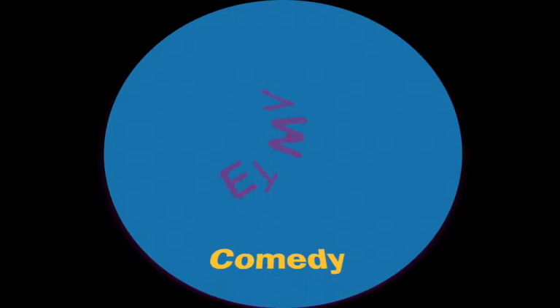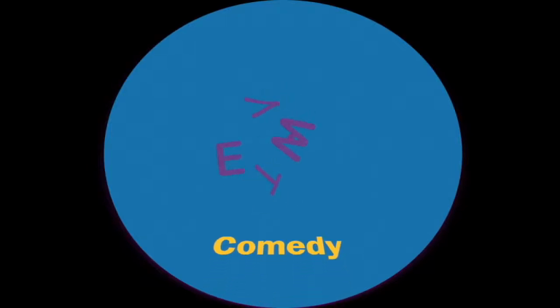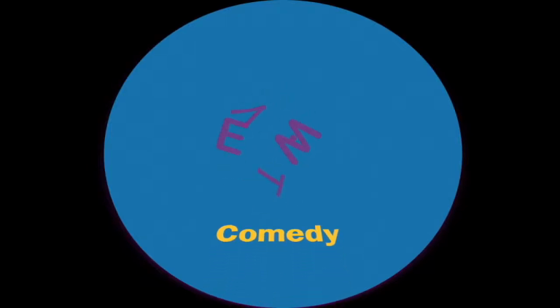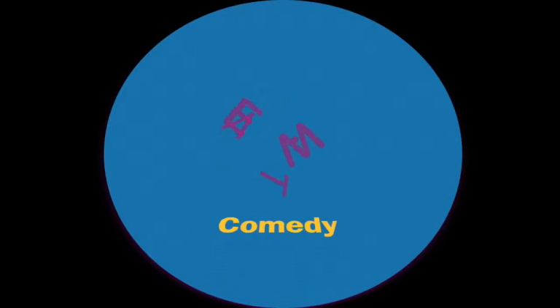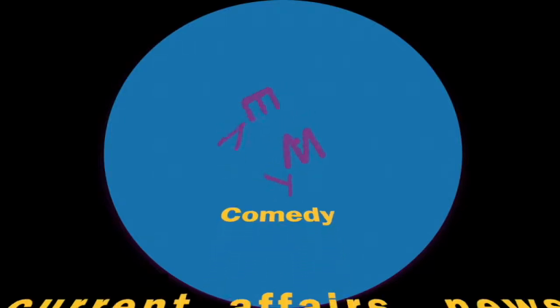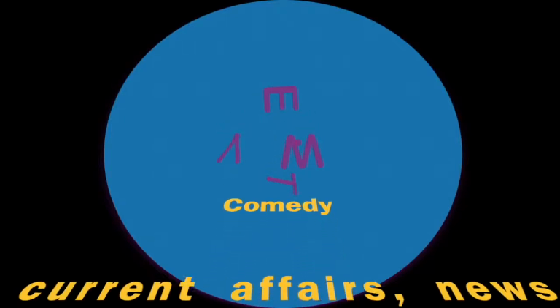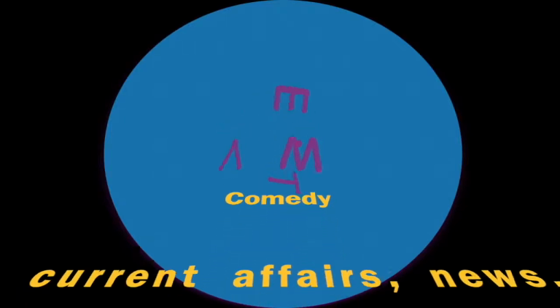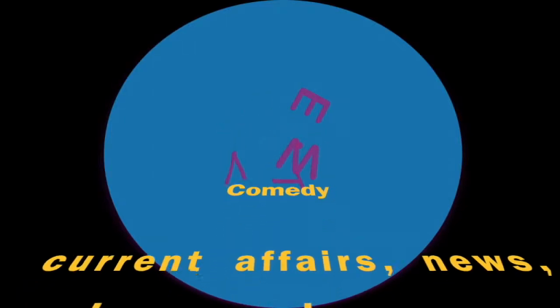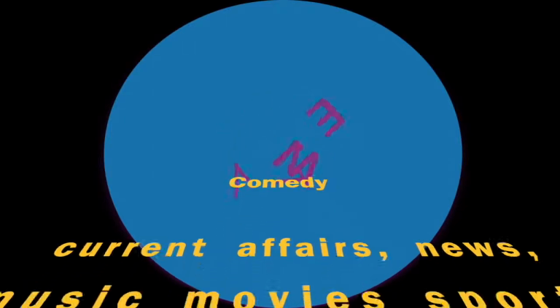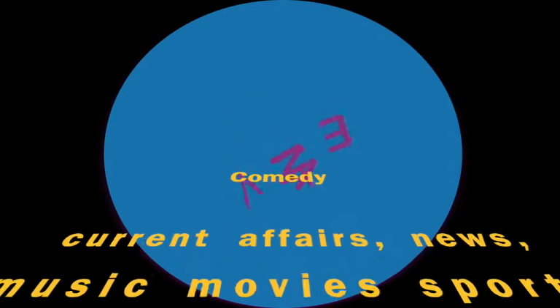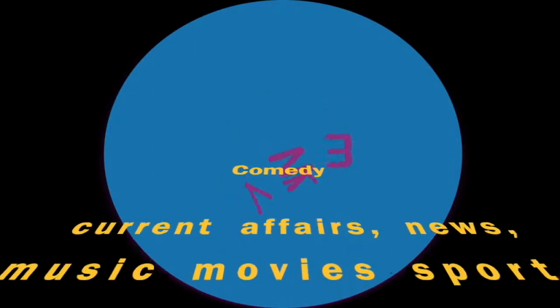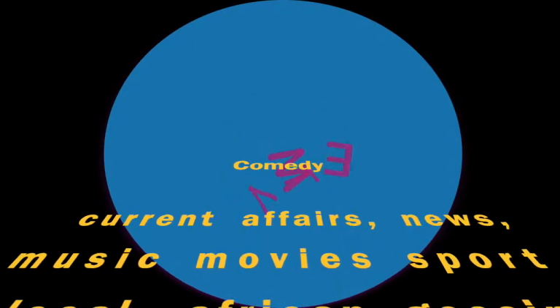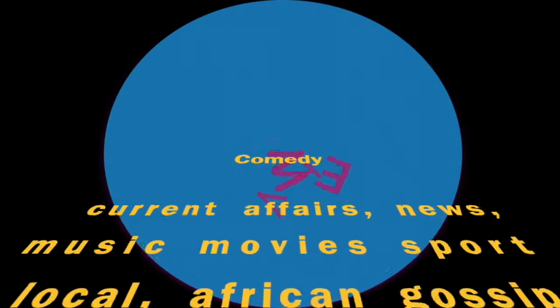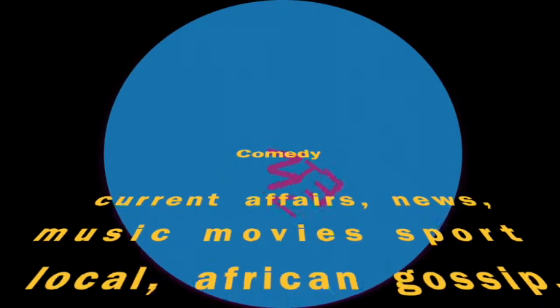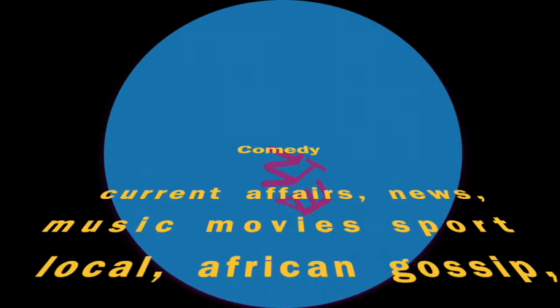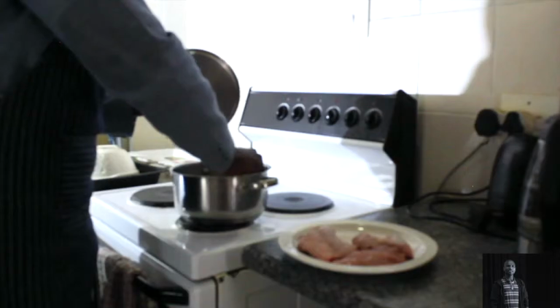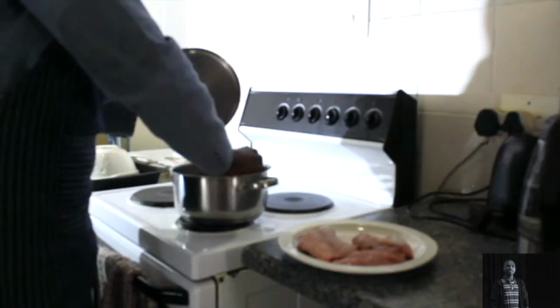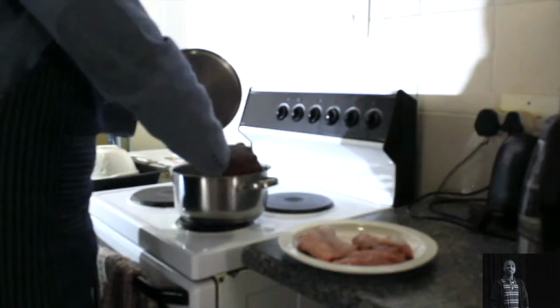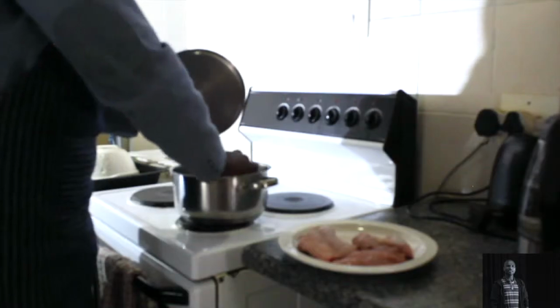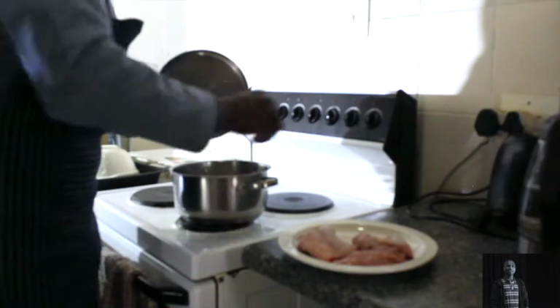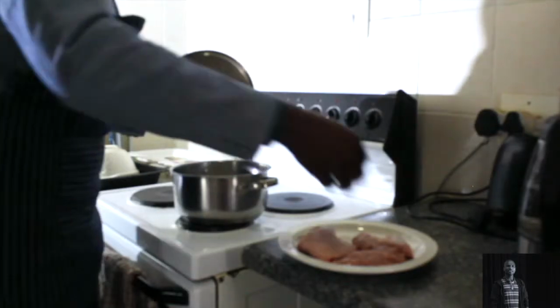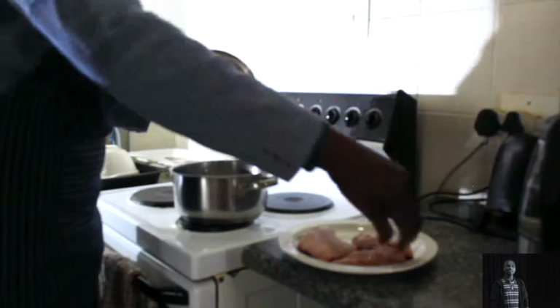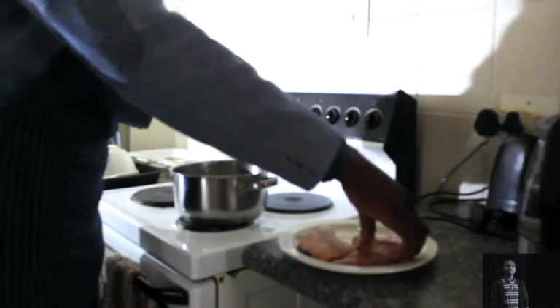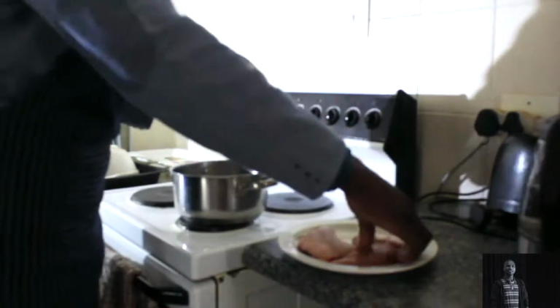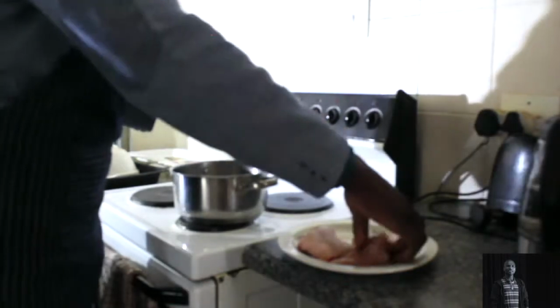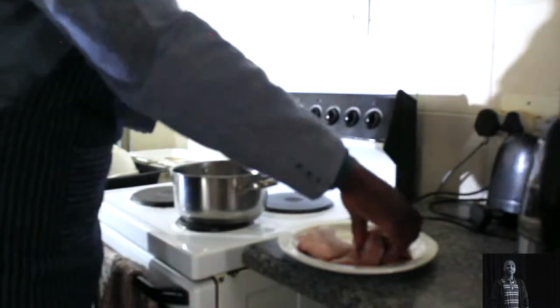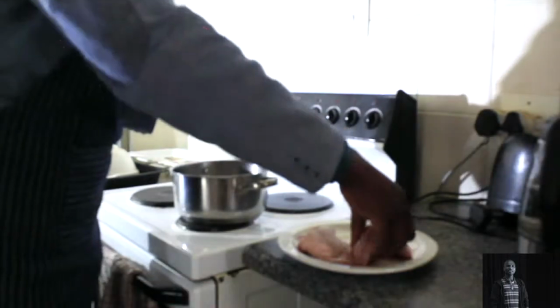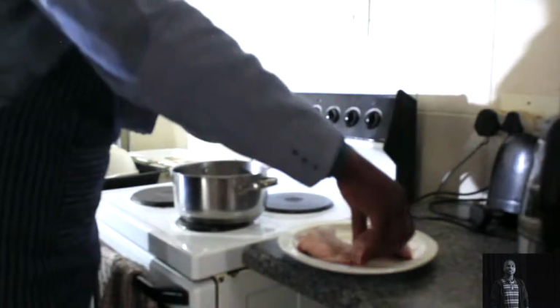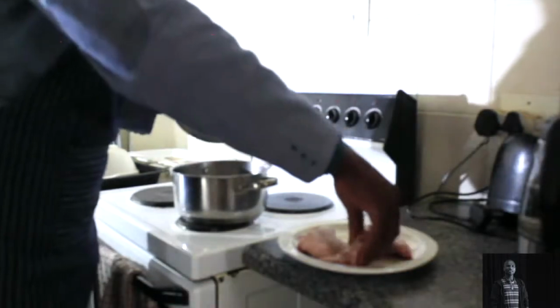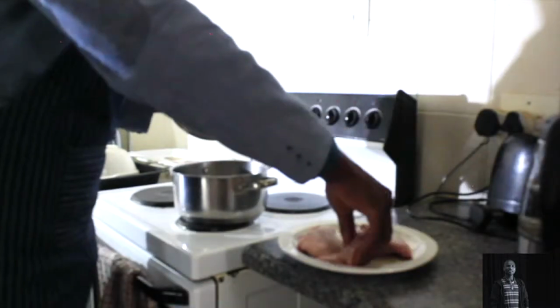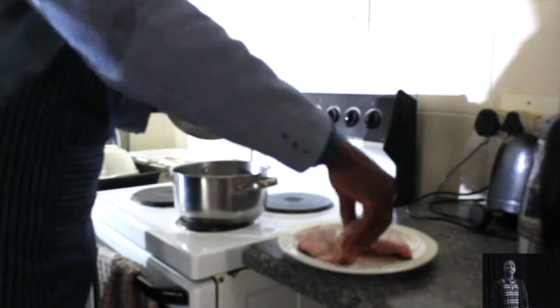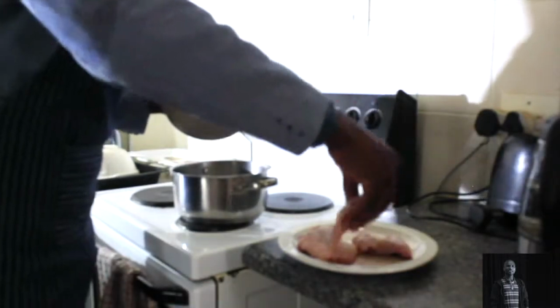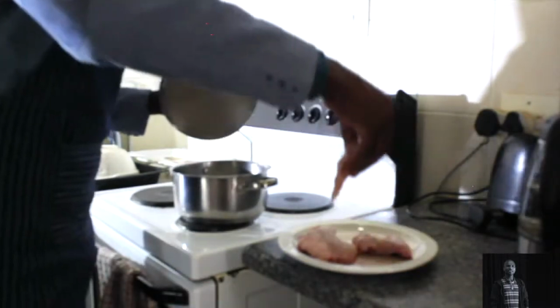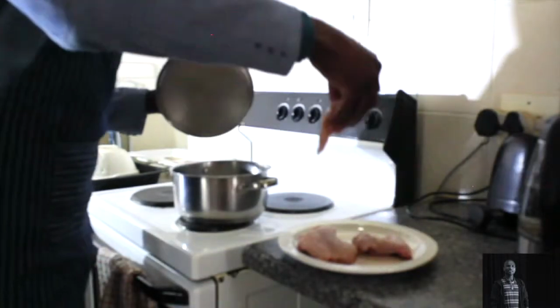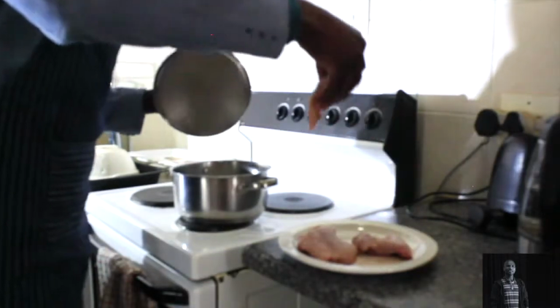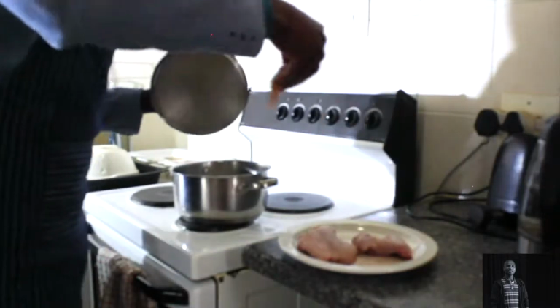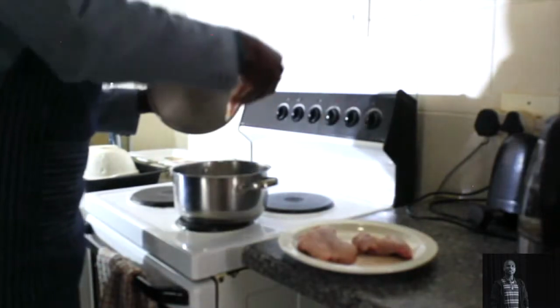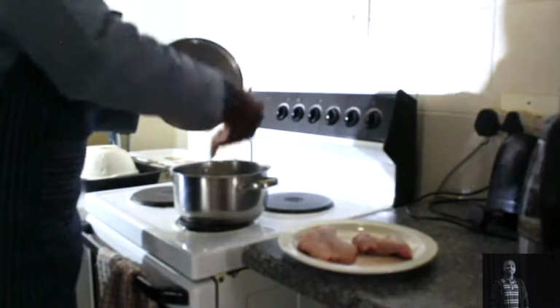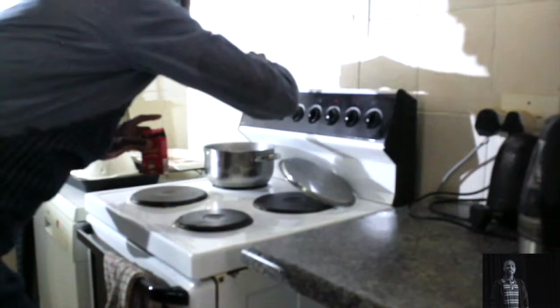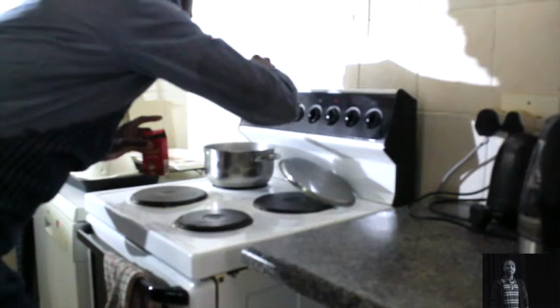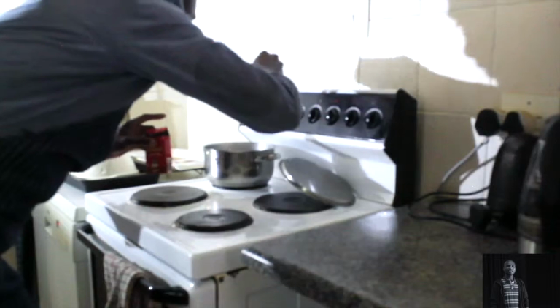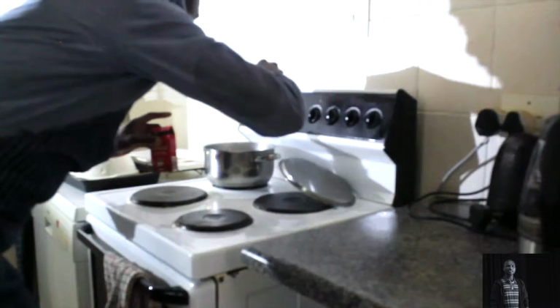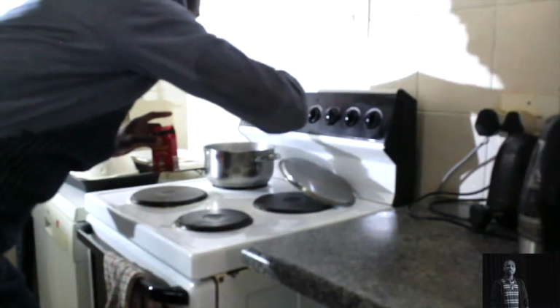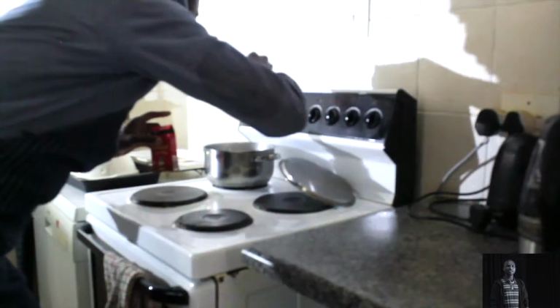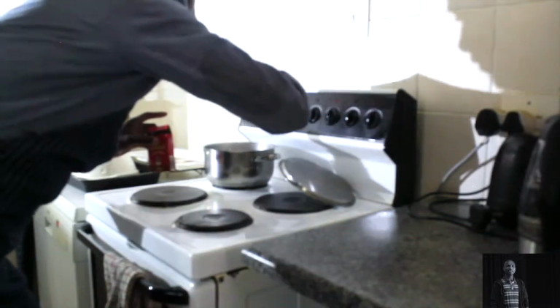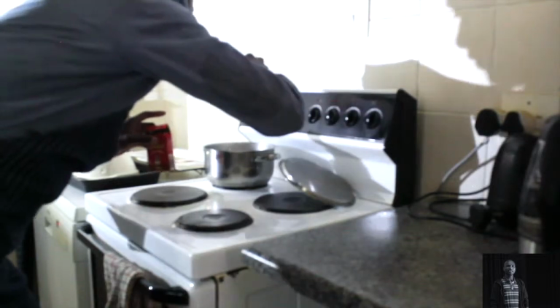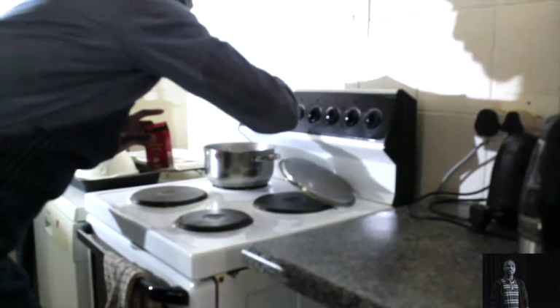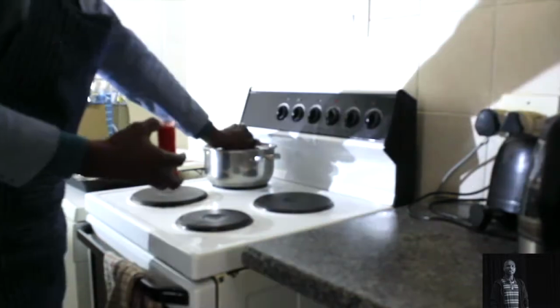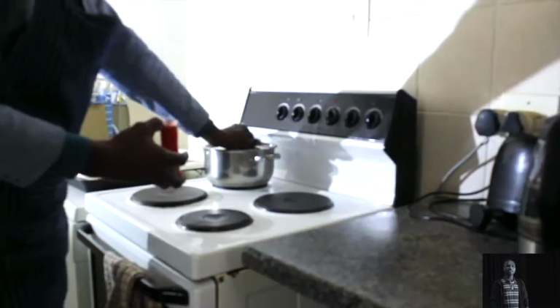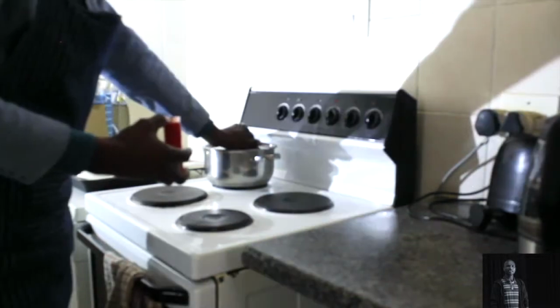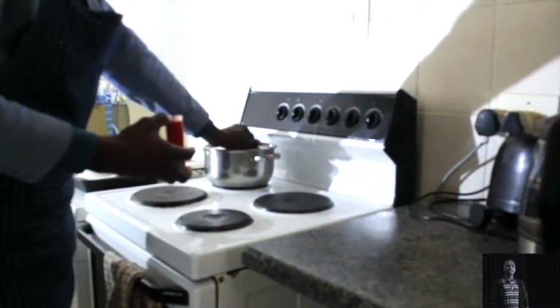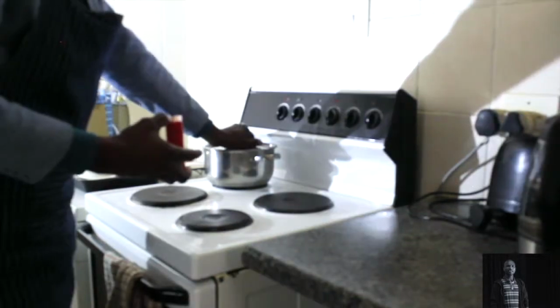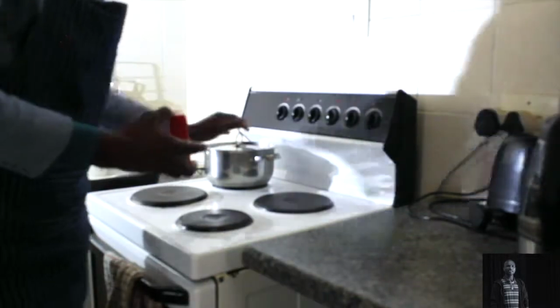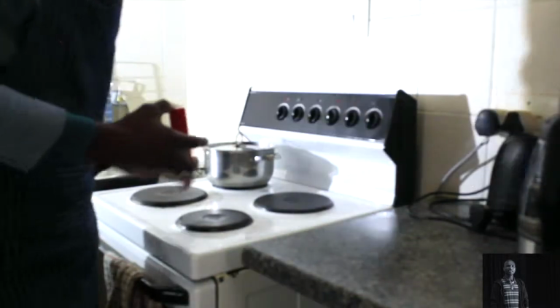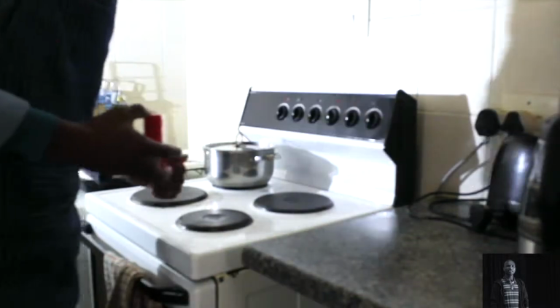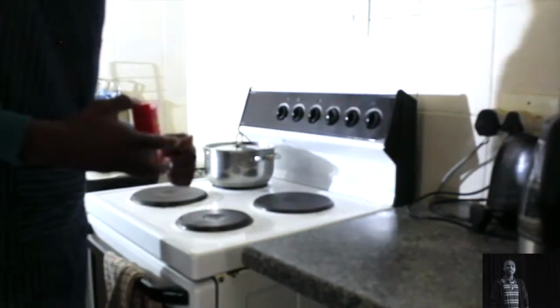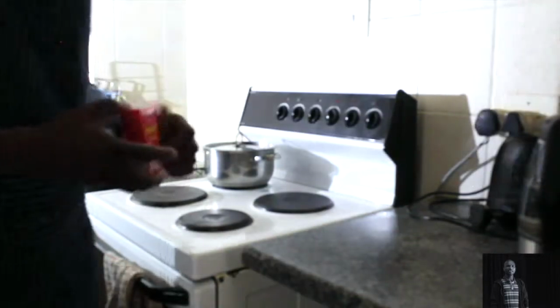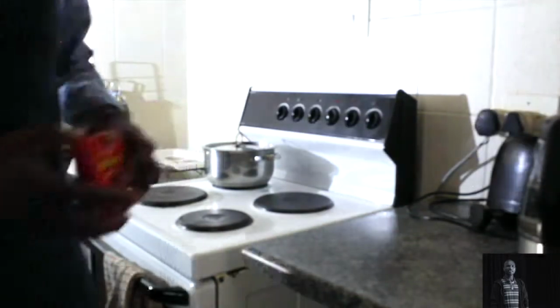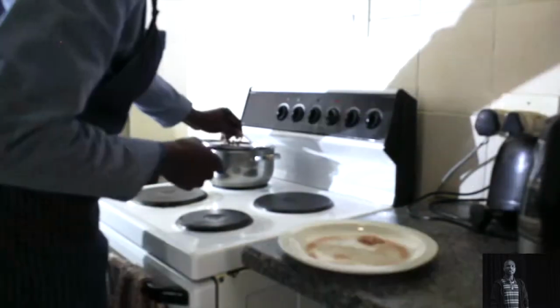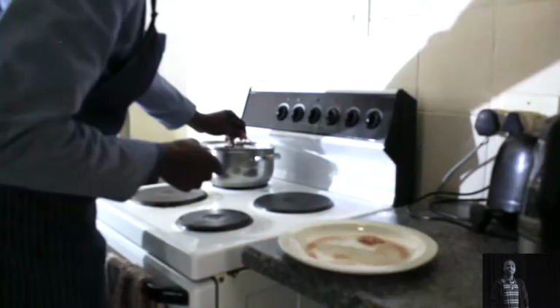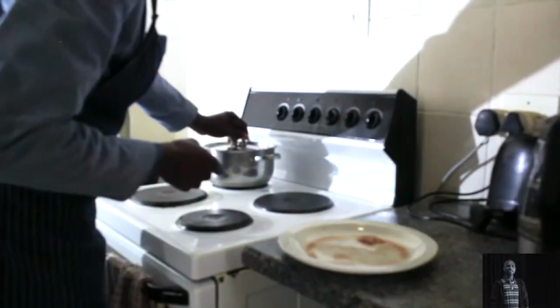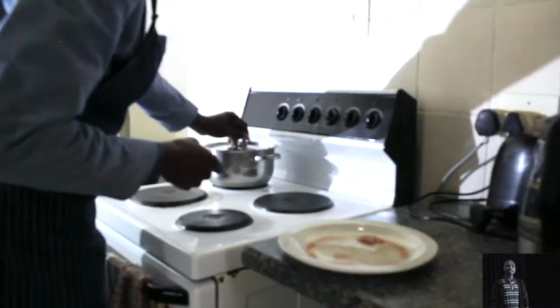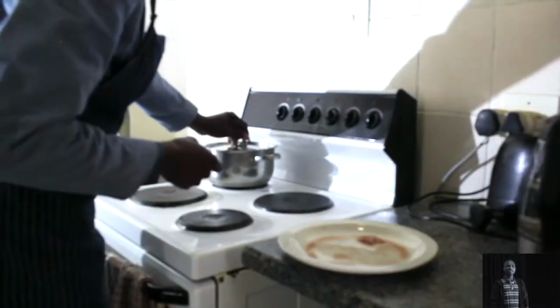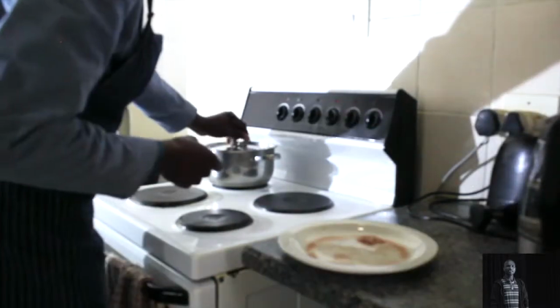Zimbabwe style of preparing chicken. Cut your chicken into pieces, add water, add a little bit of spice, and close the pot.